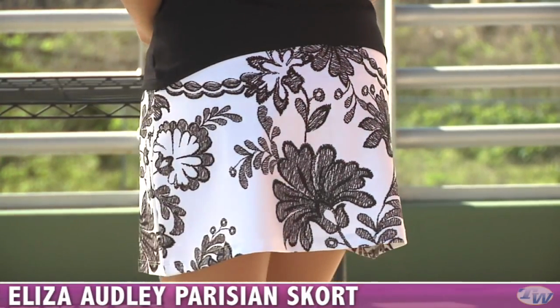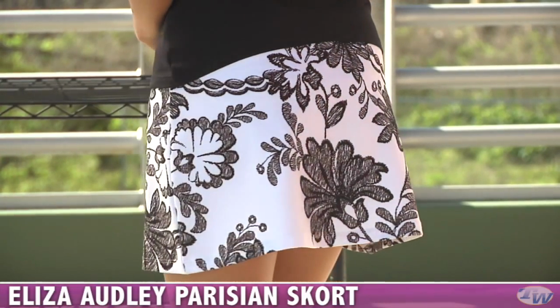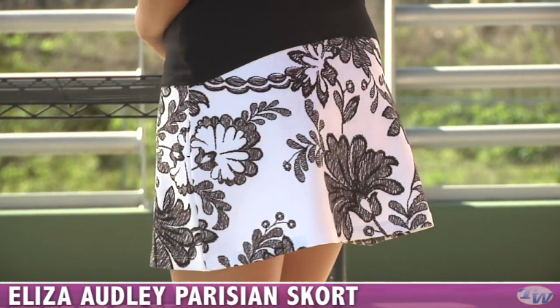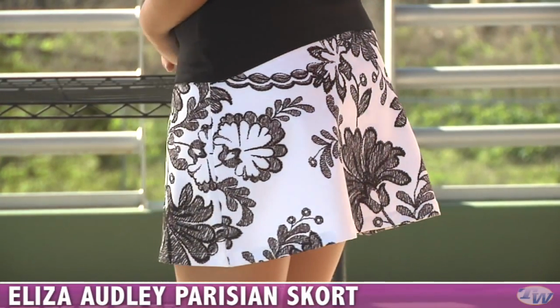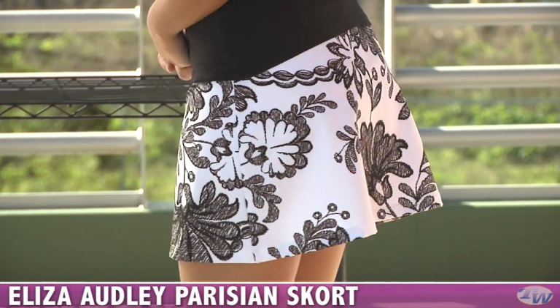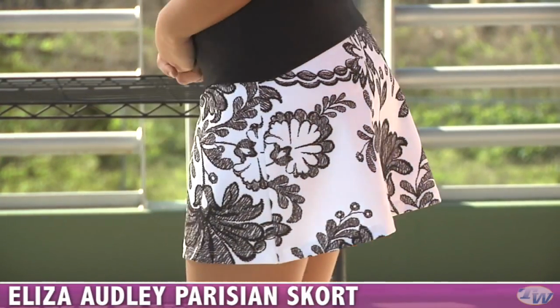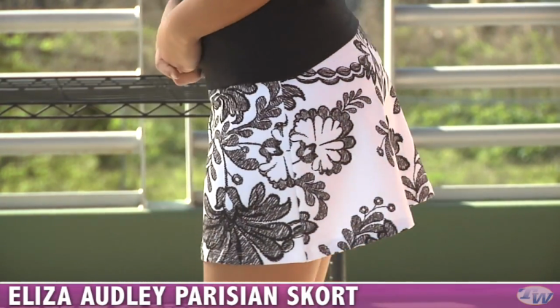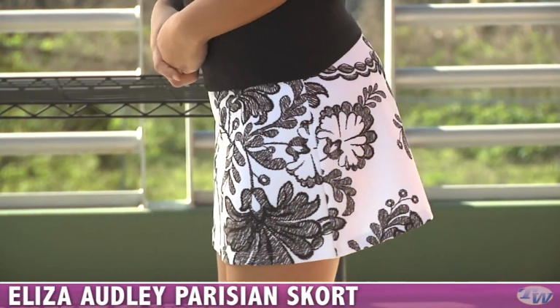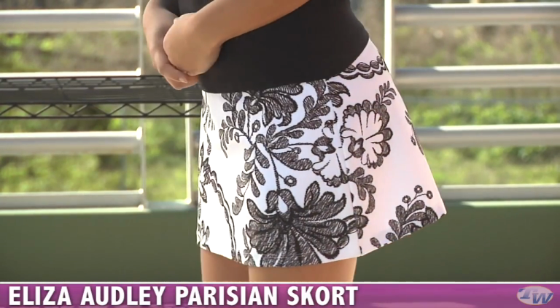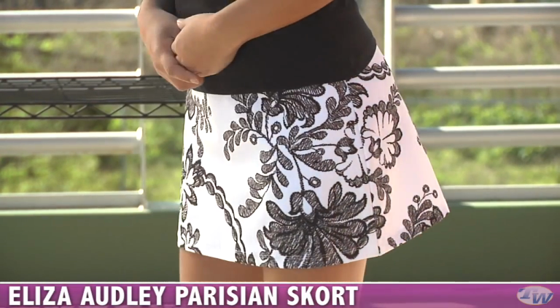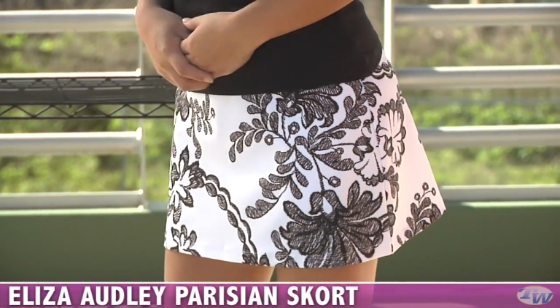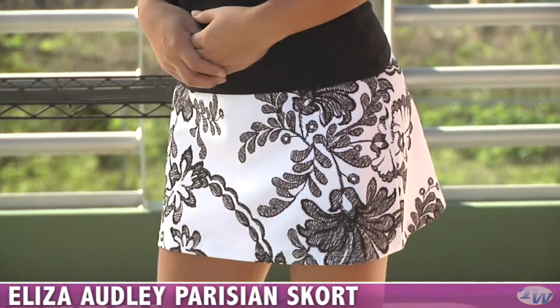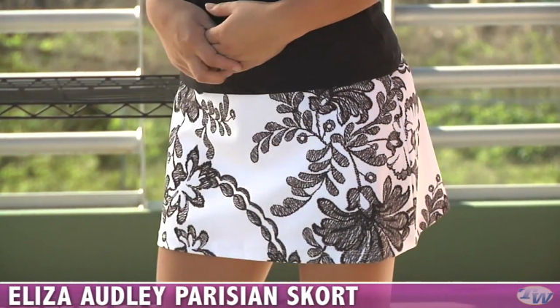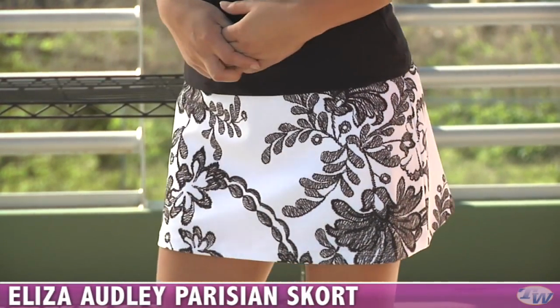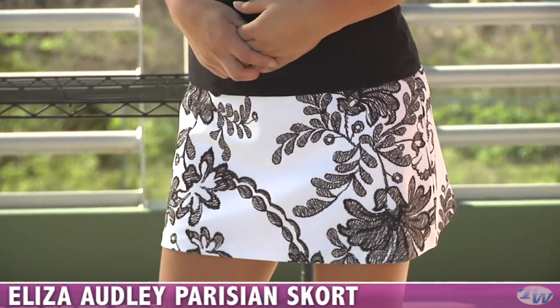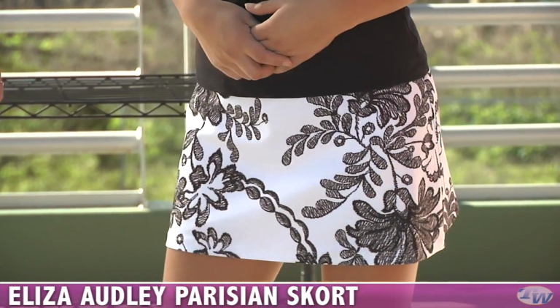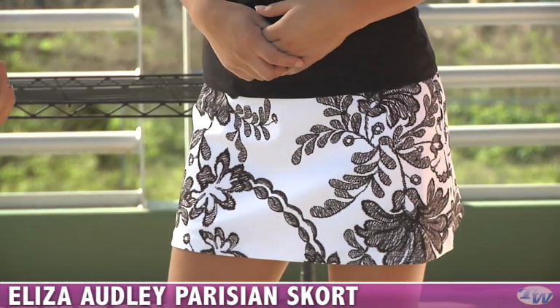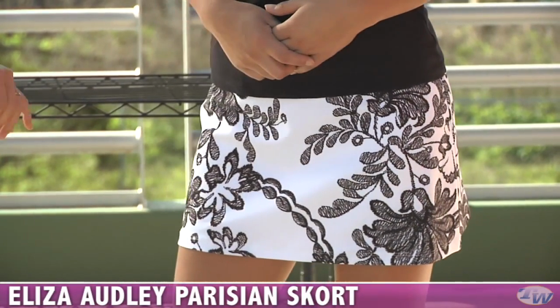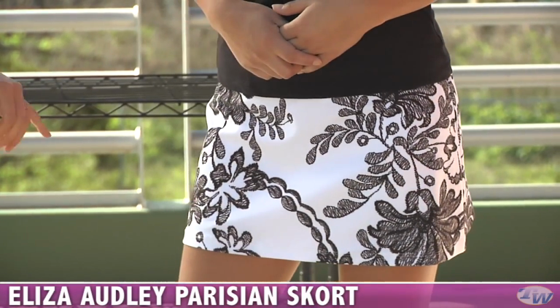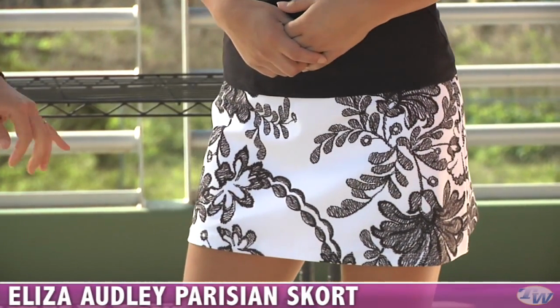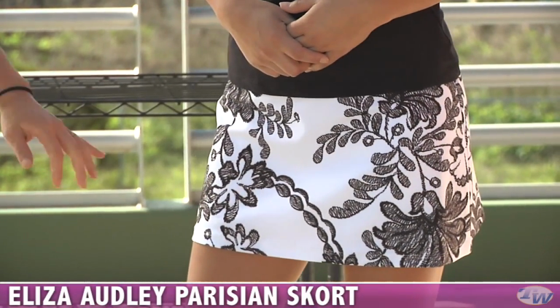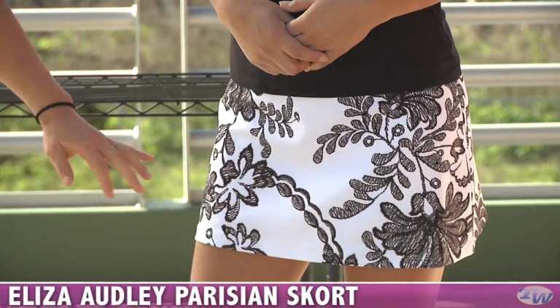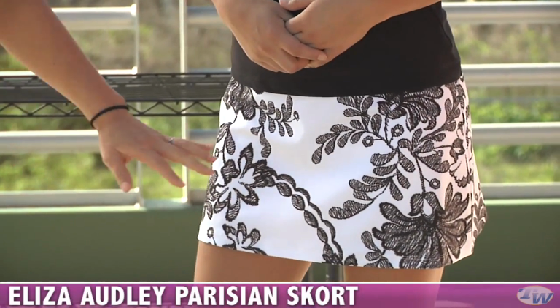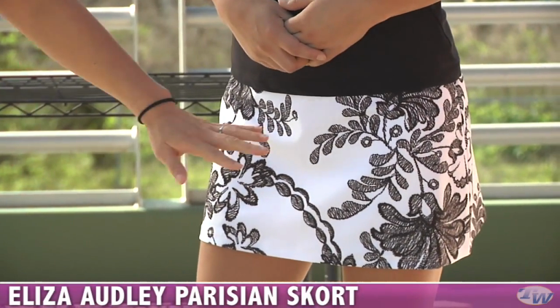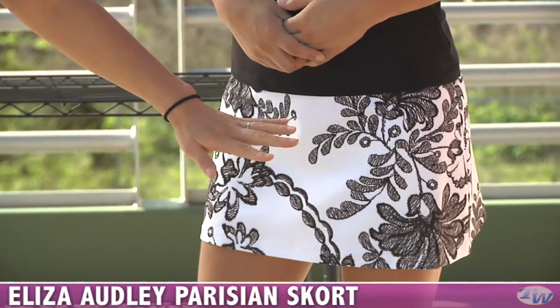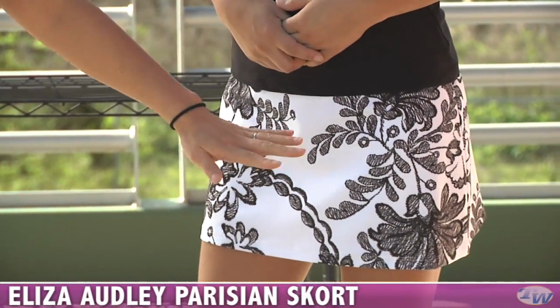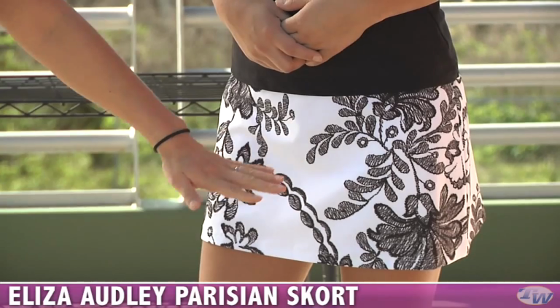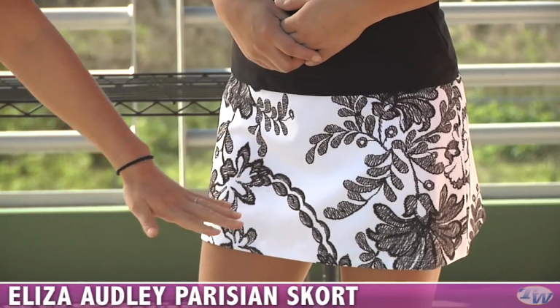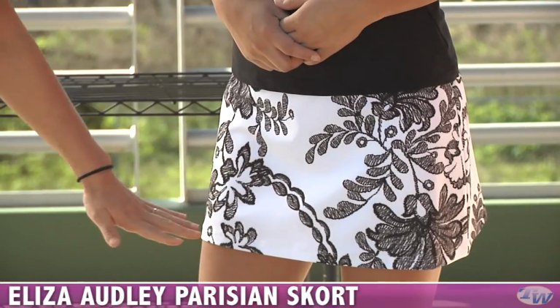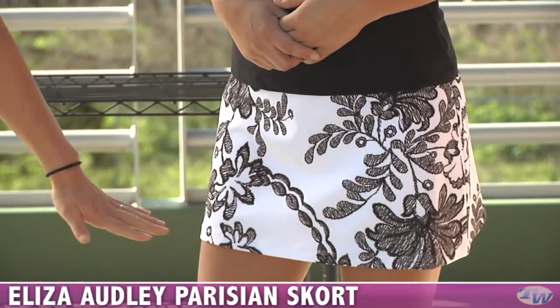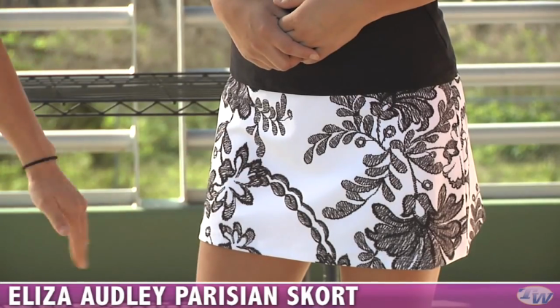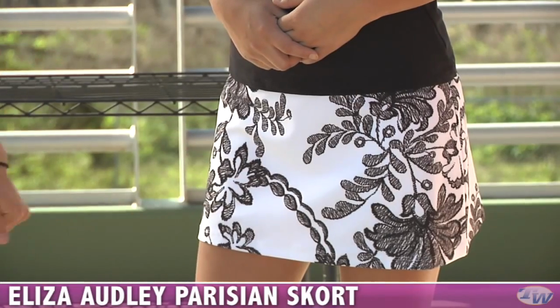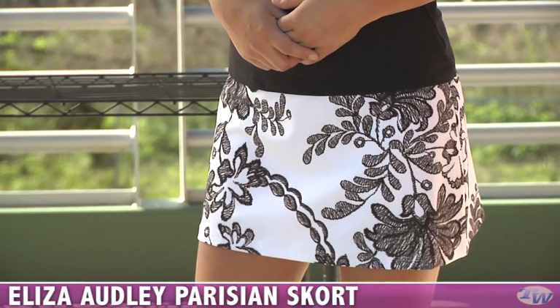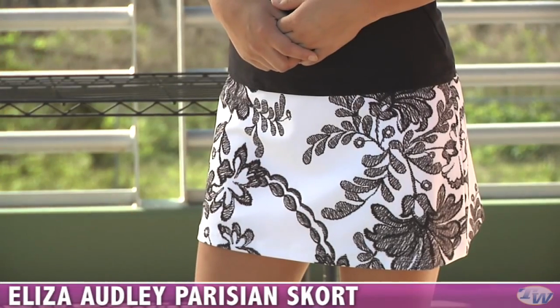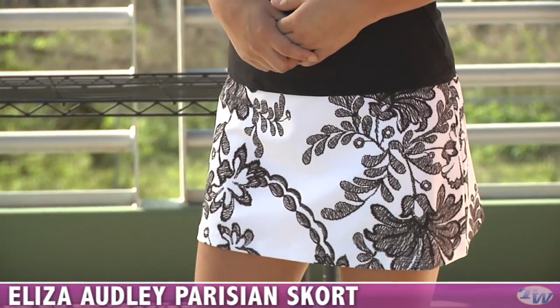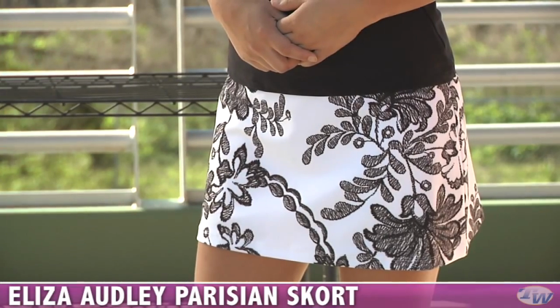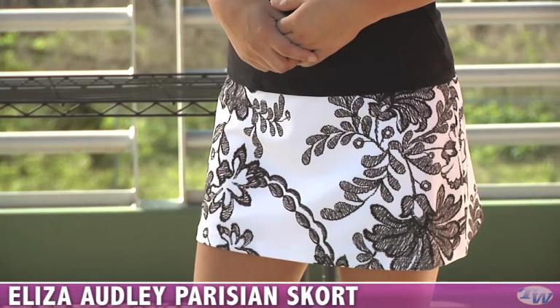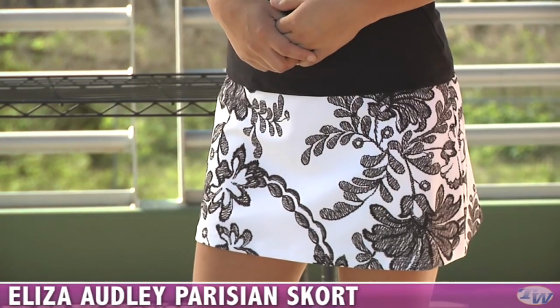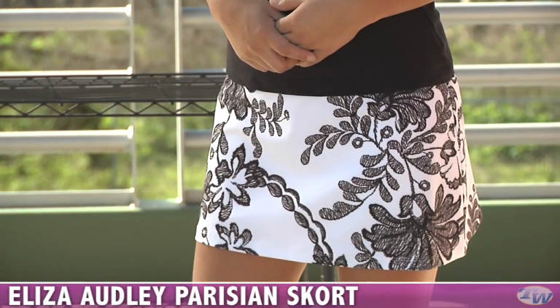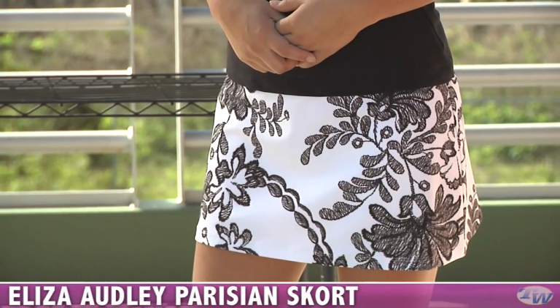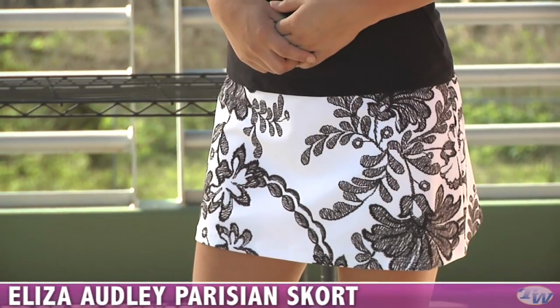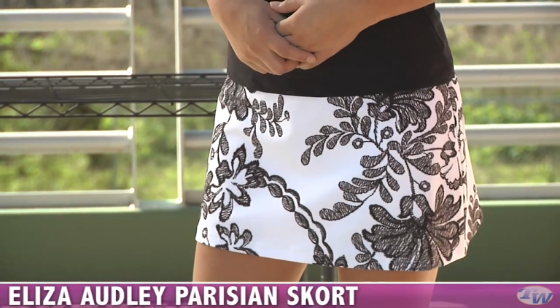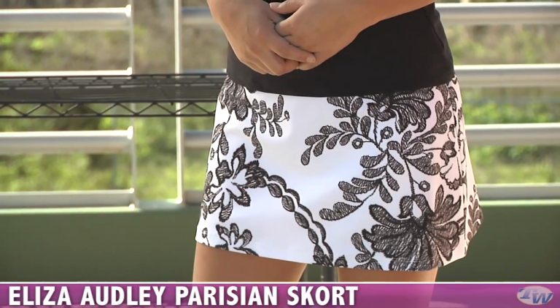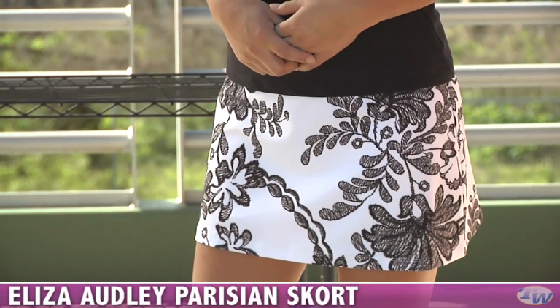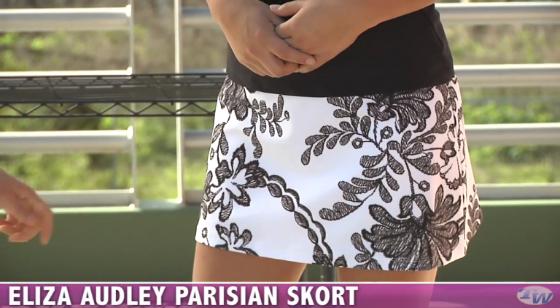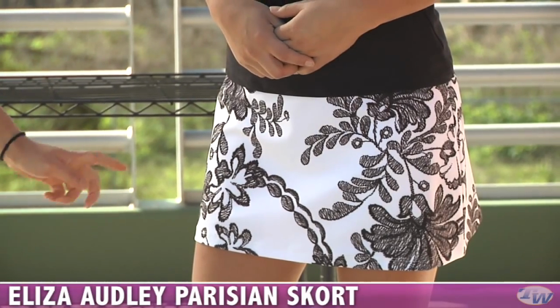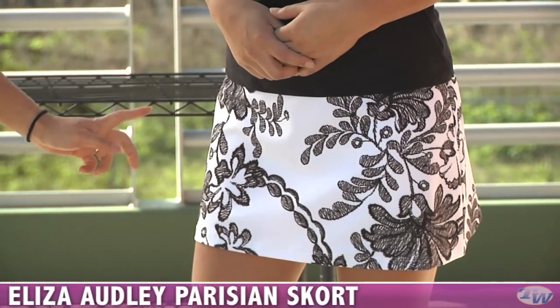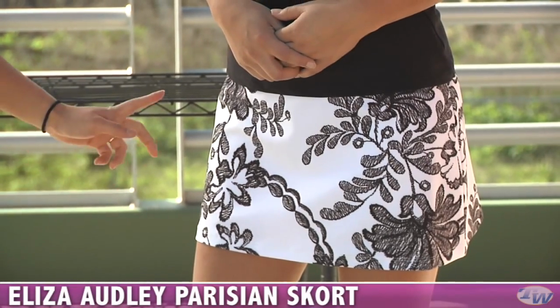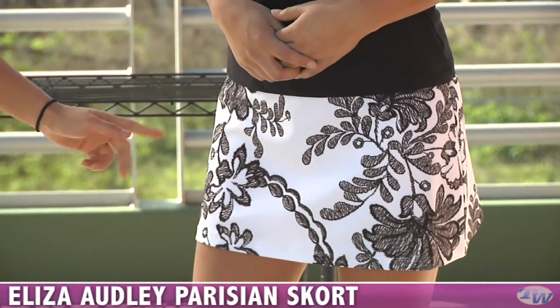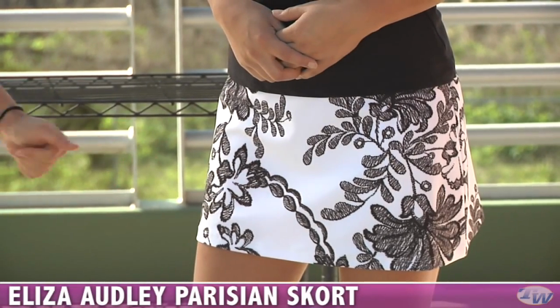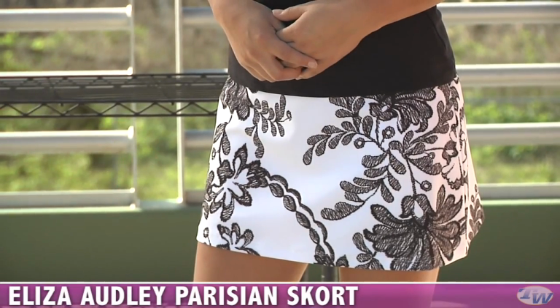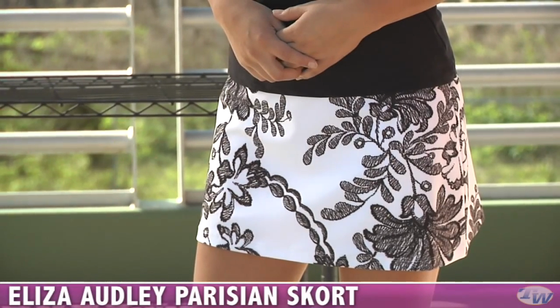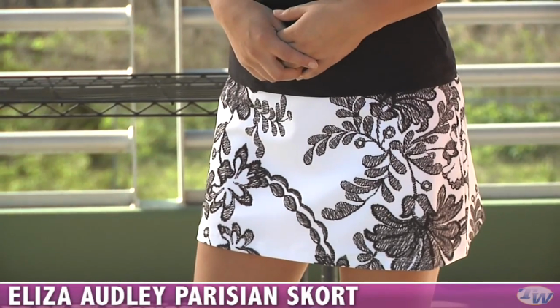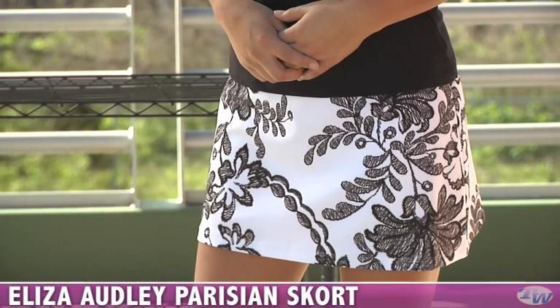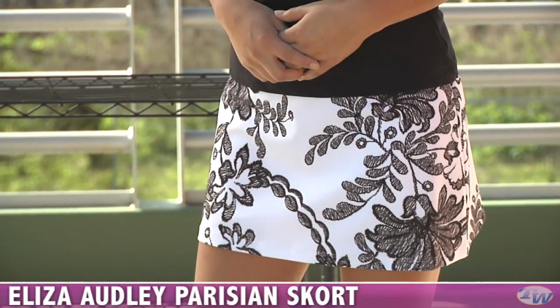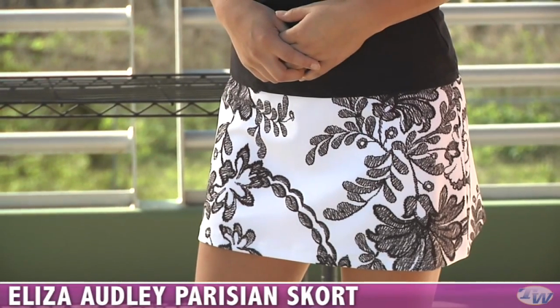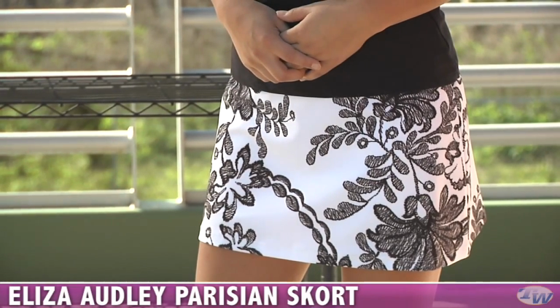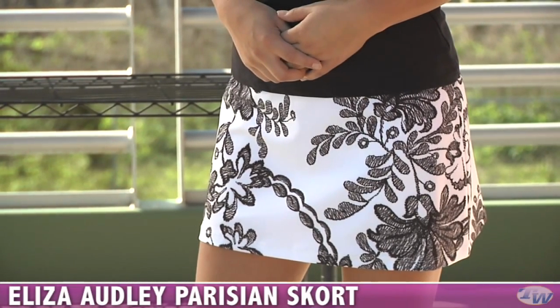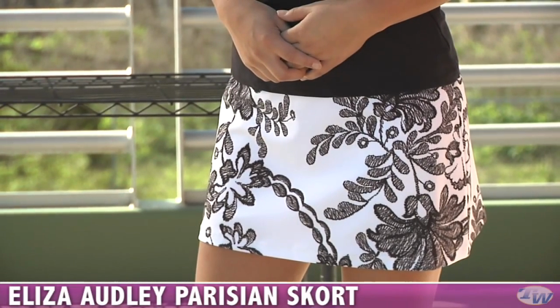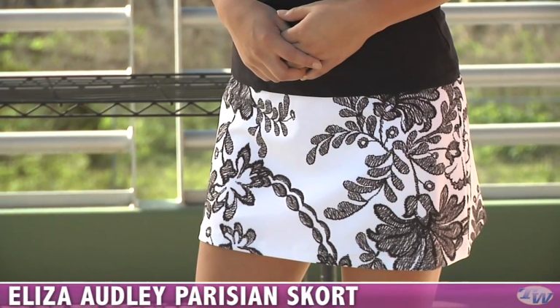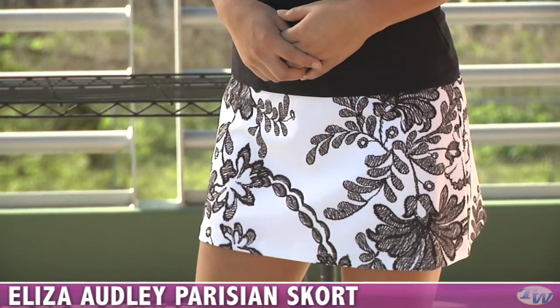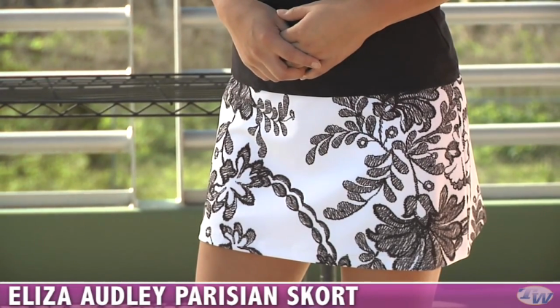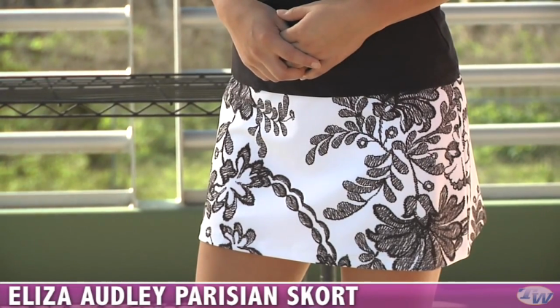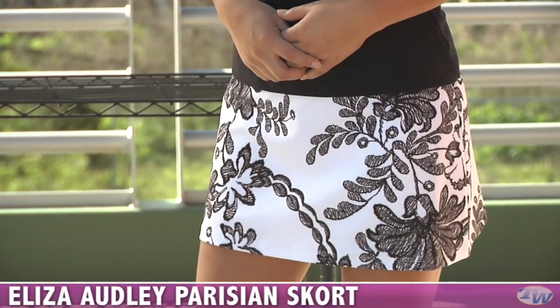And then we see the front of the skort — it's just more of that design. And this does have a built-in short.